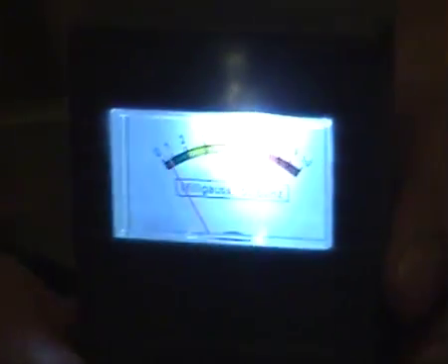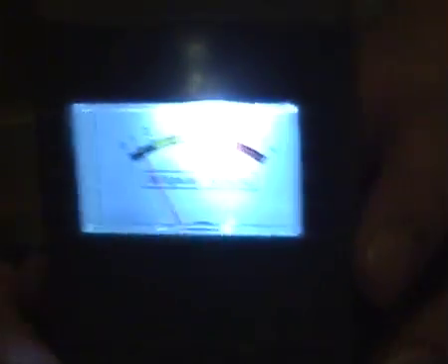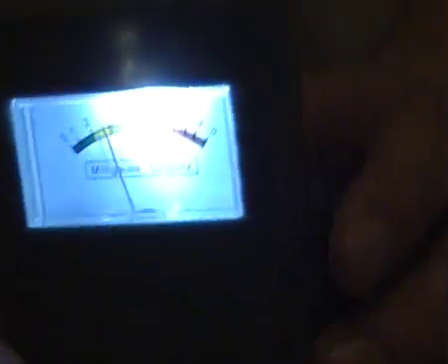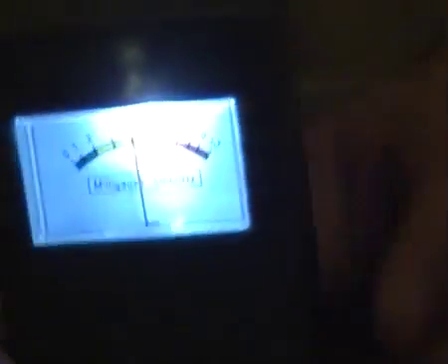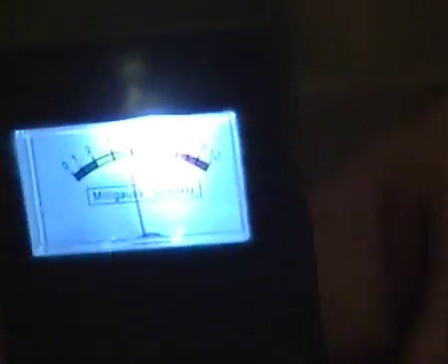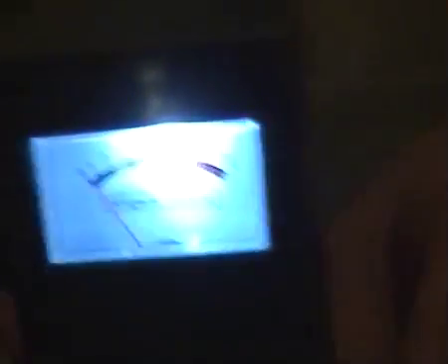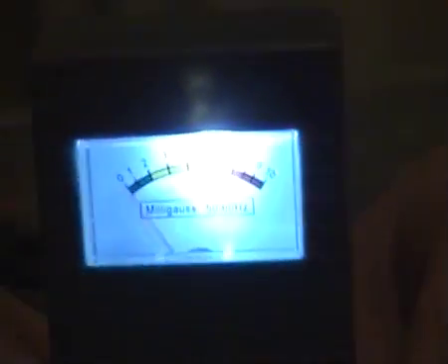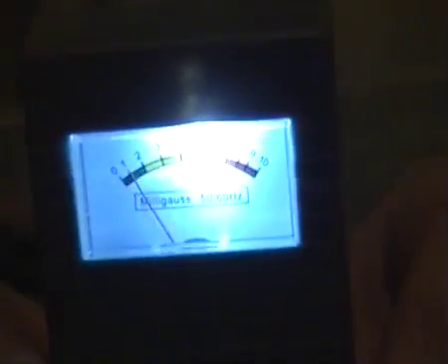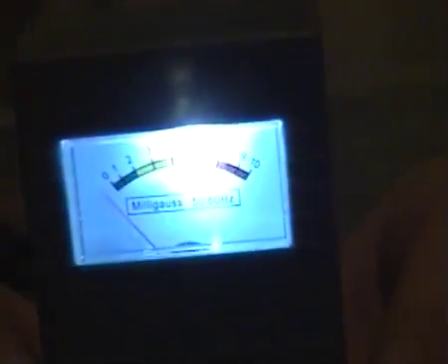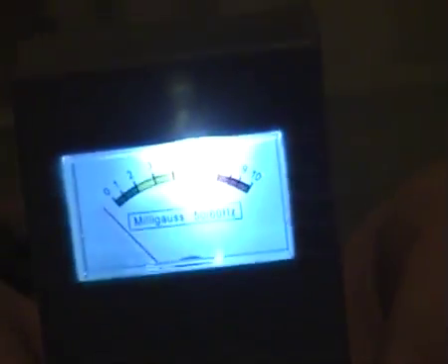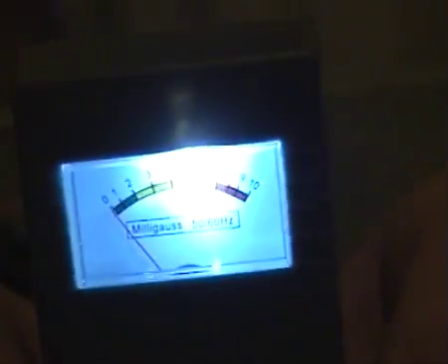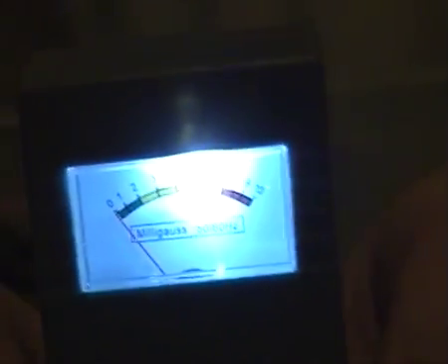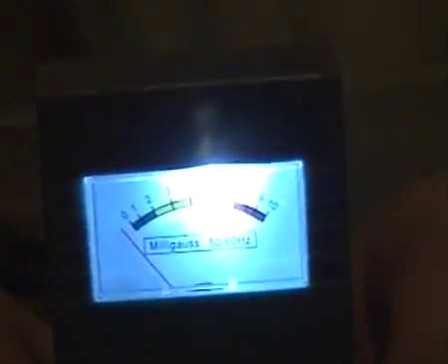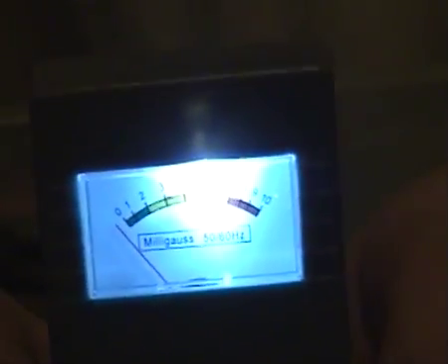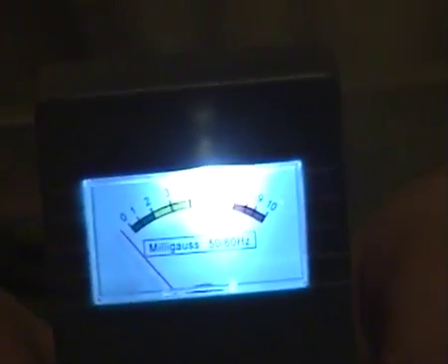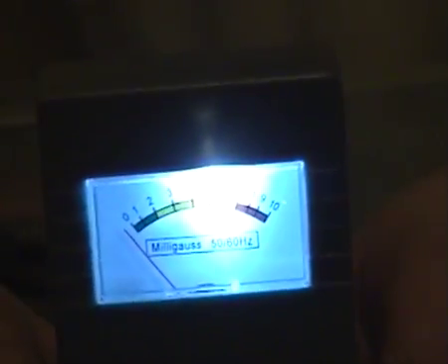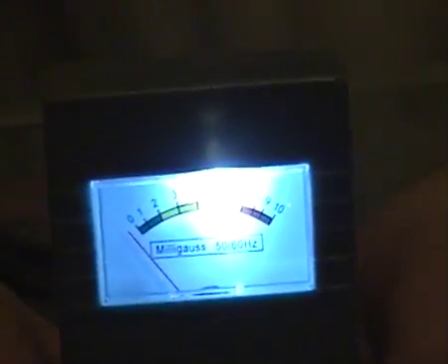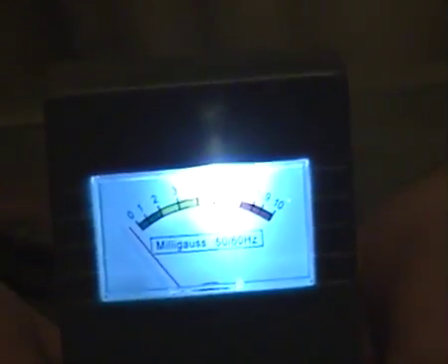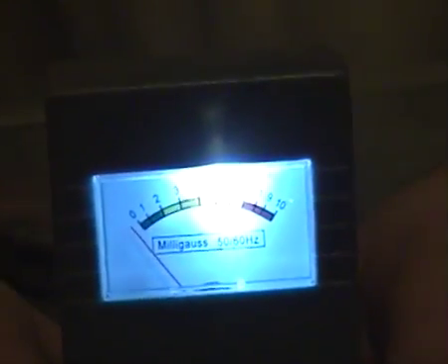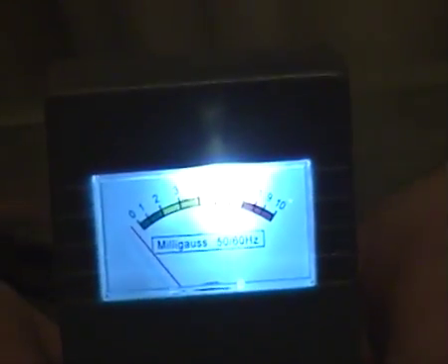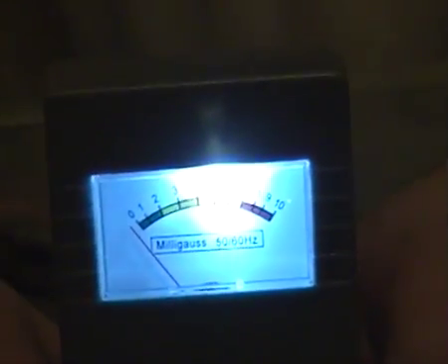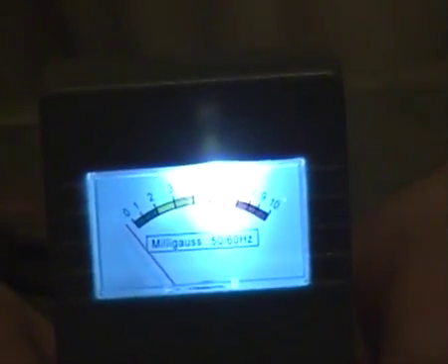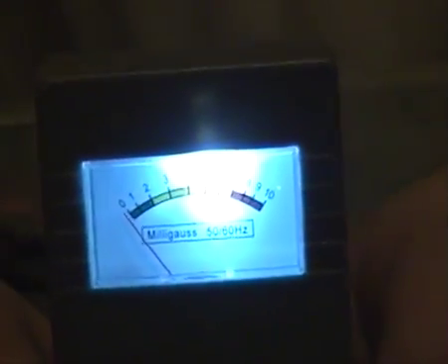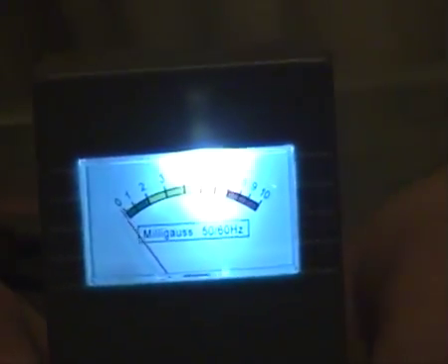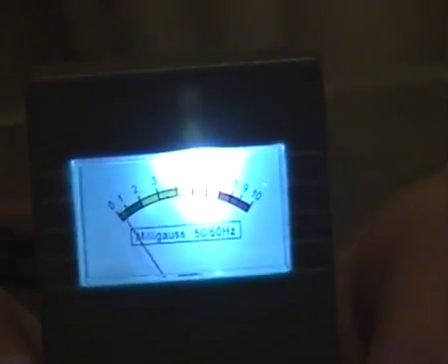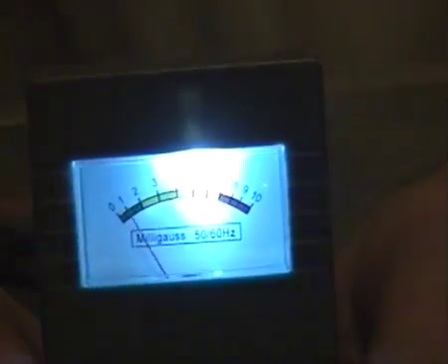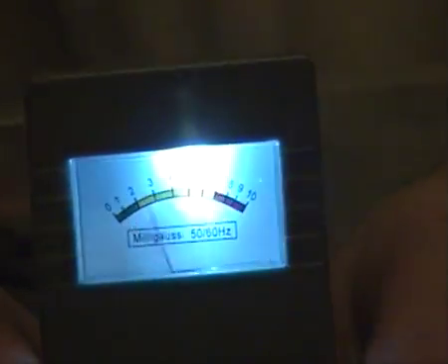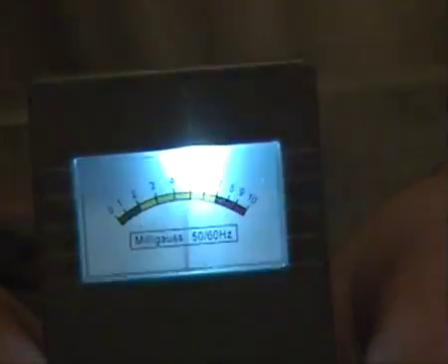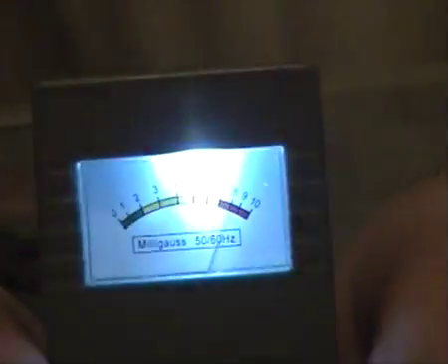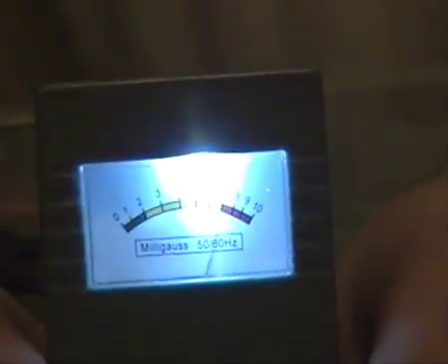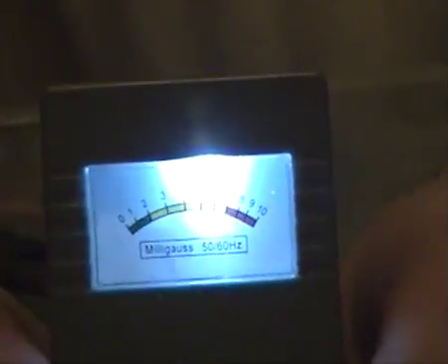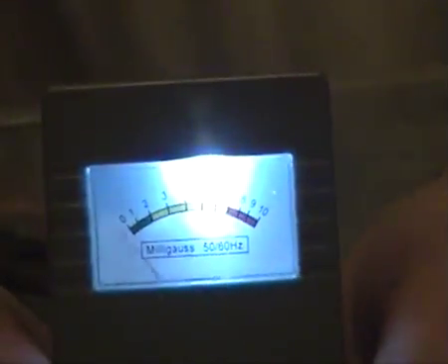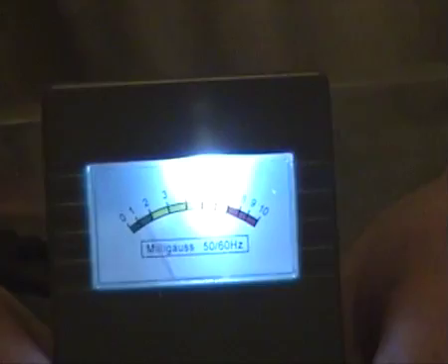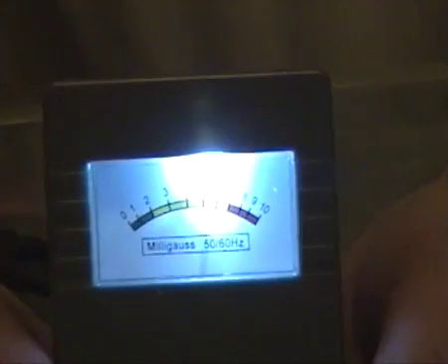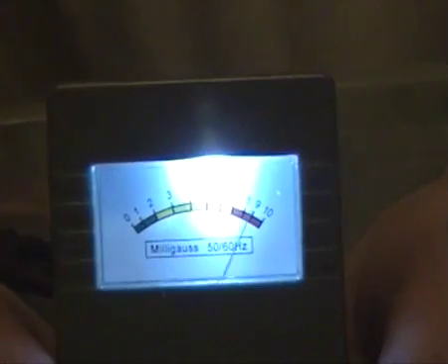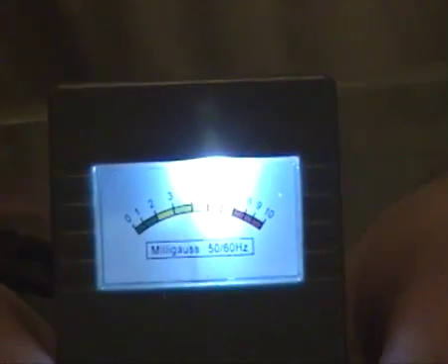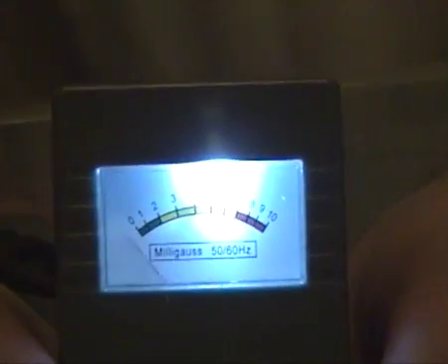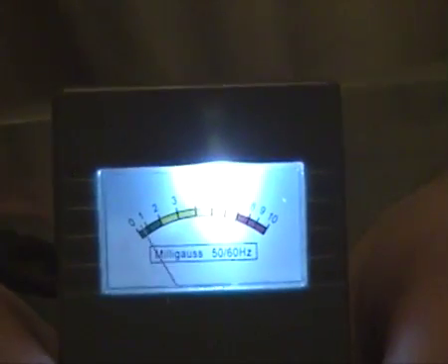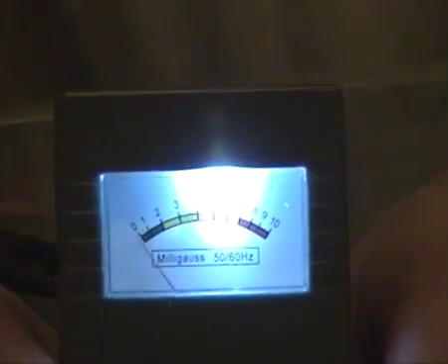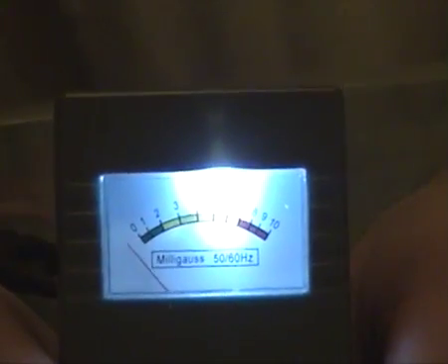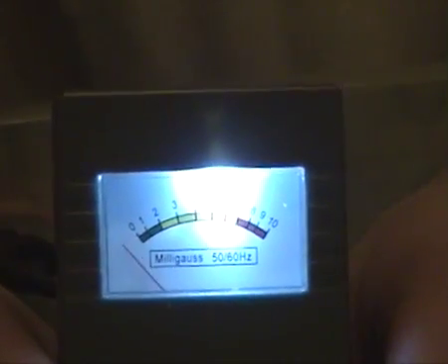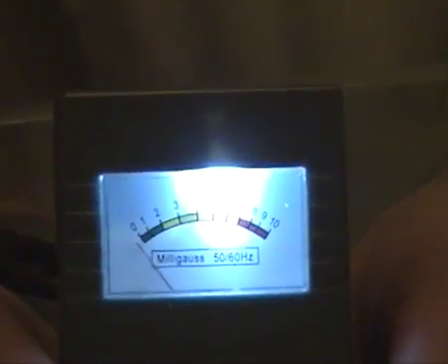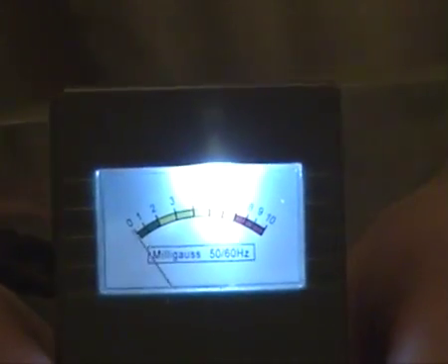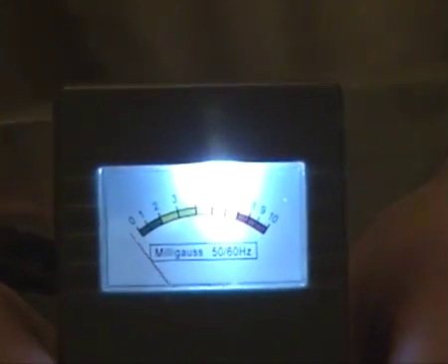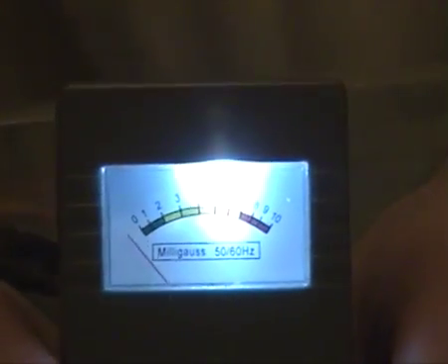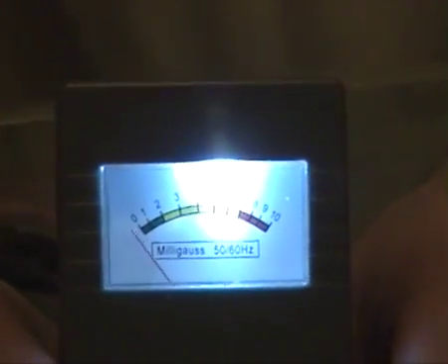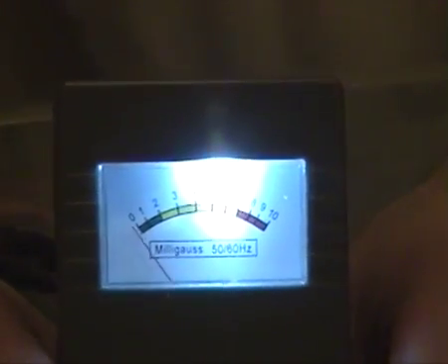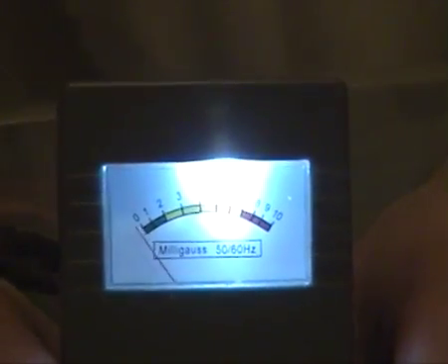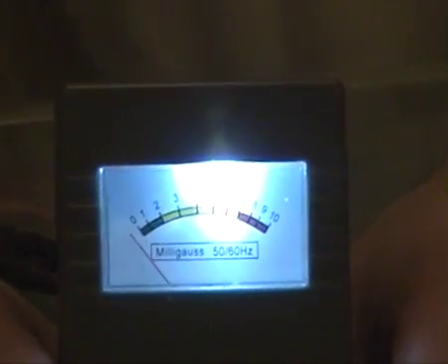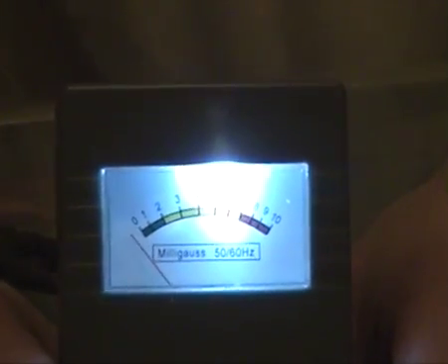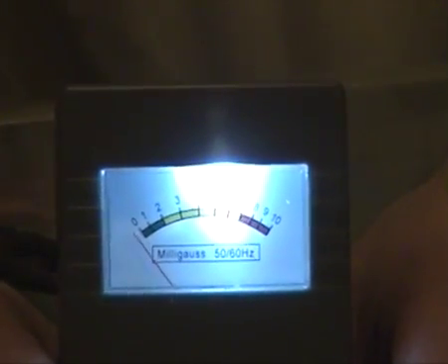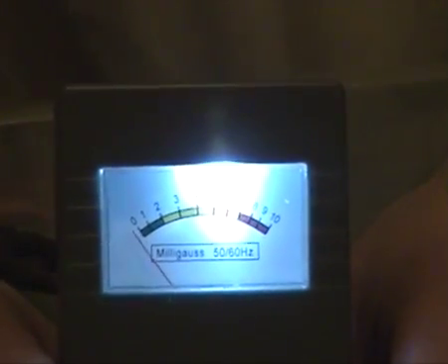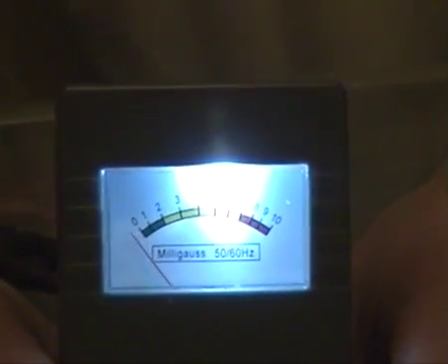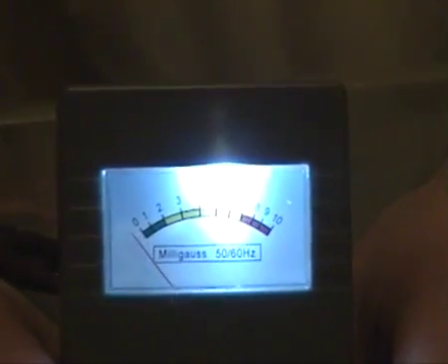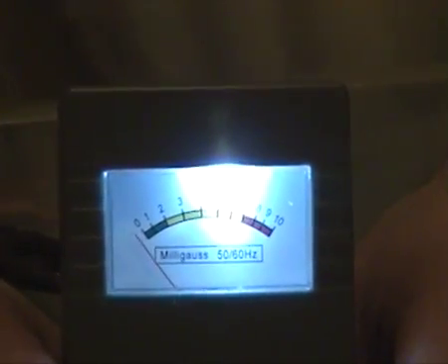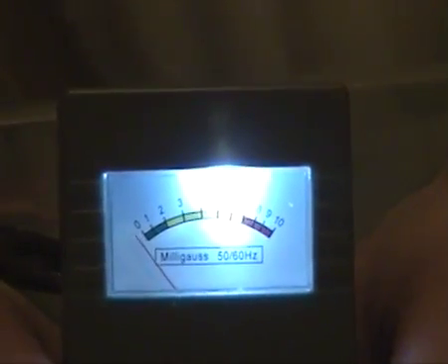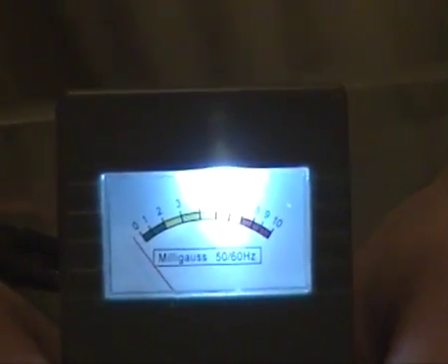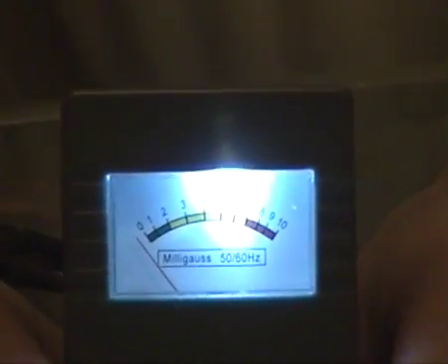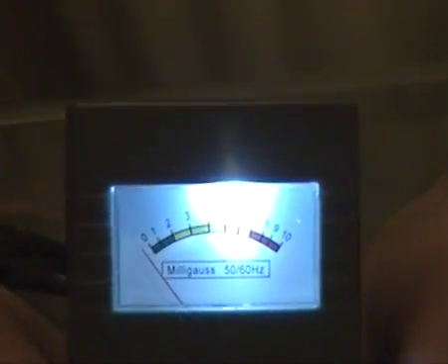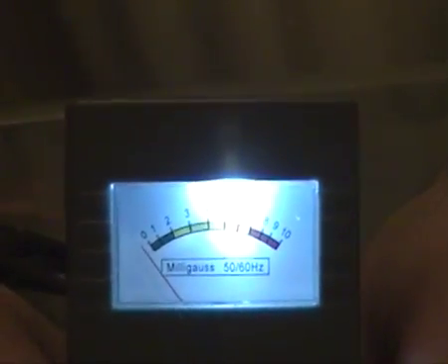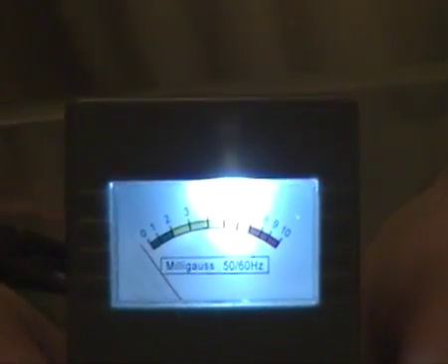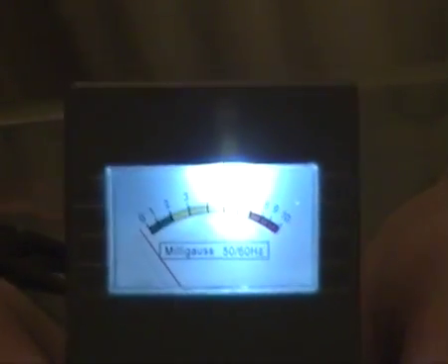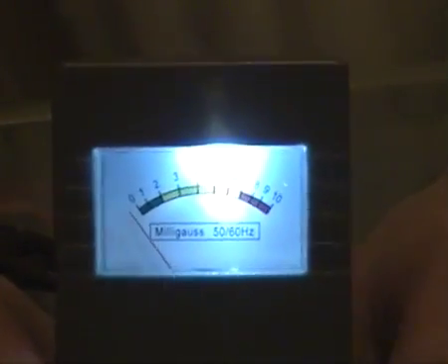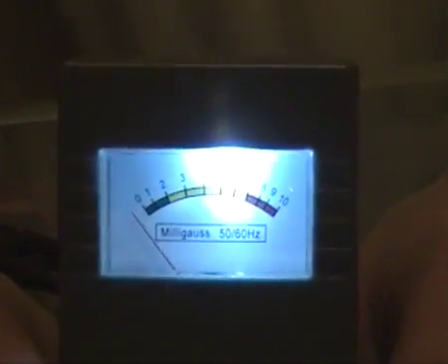We now have an EMF meter that can be read in the dark. How cool is that?